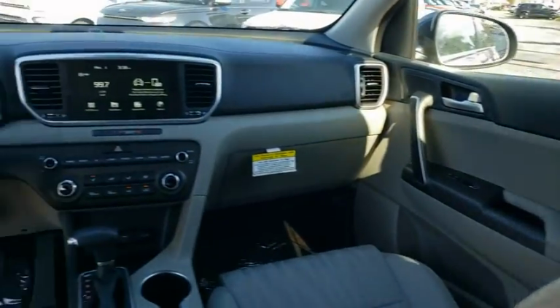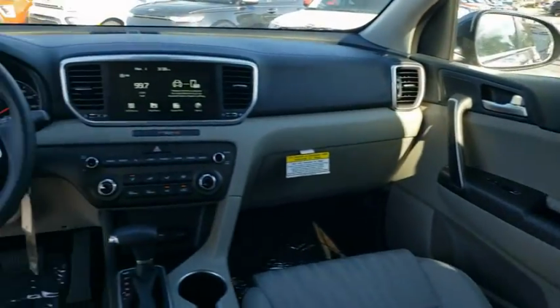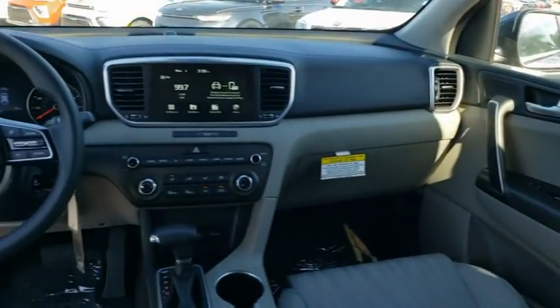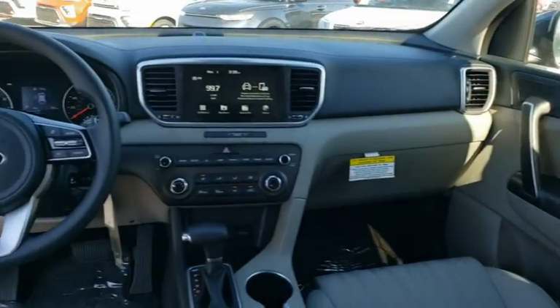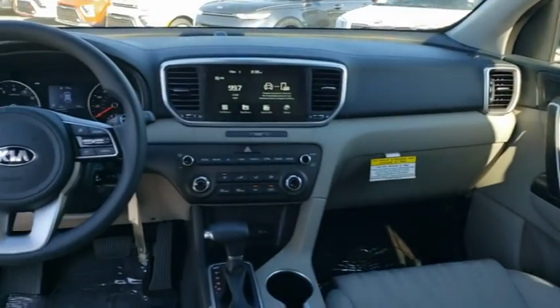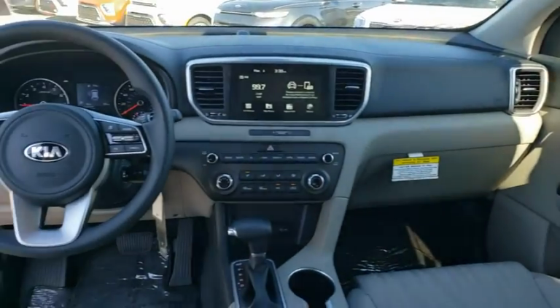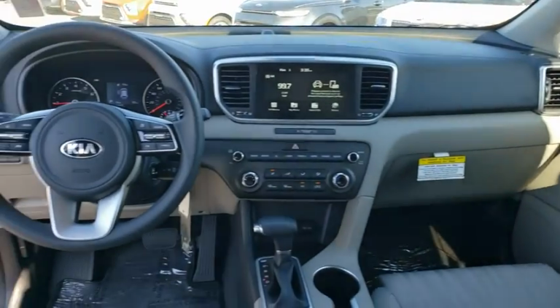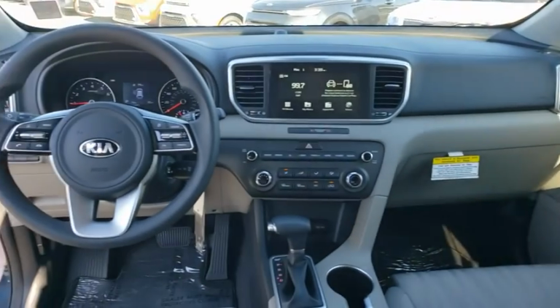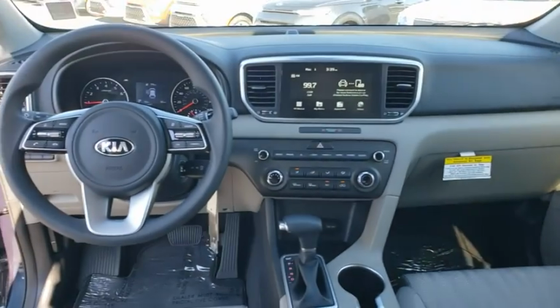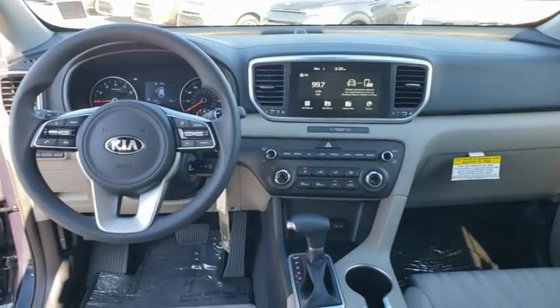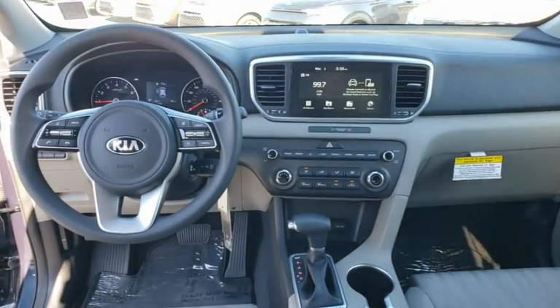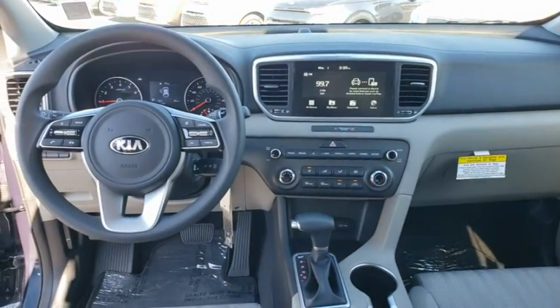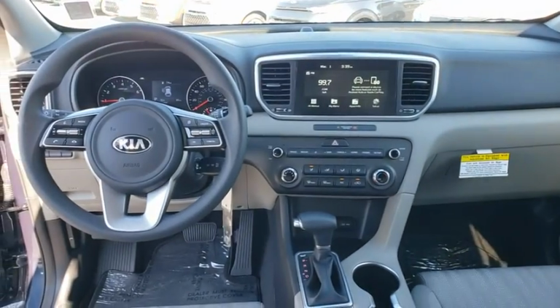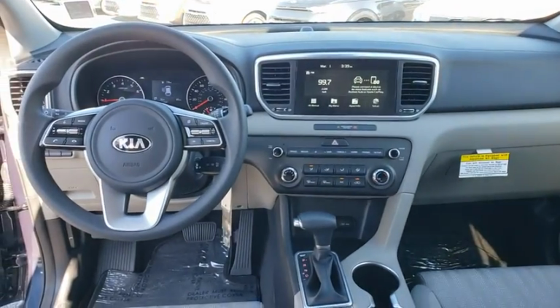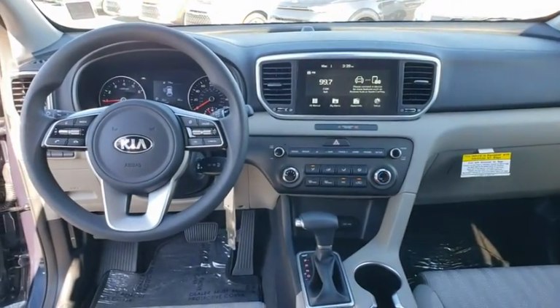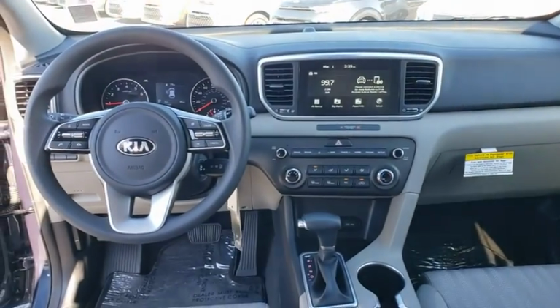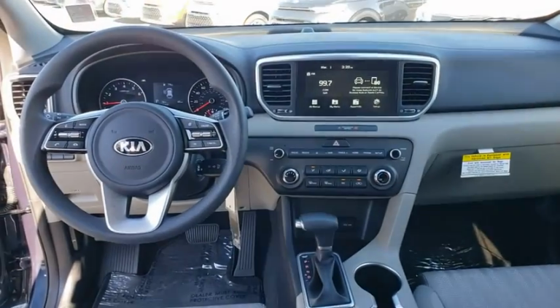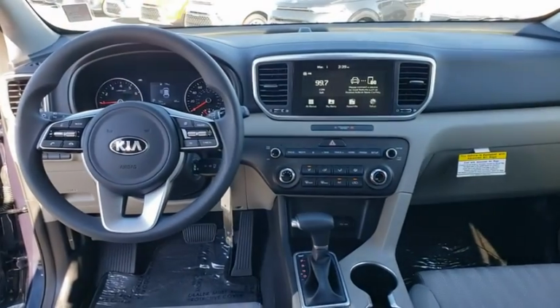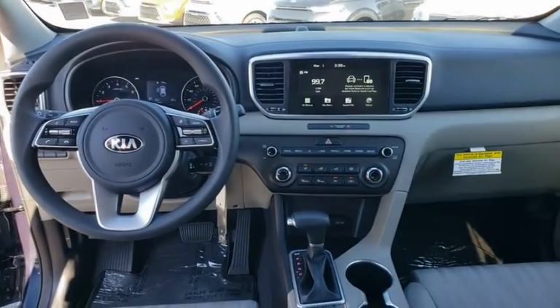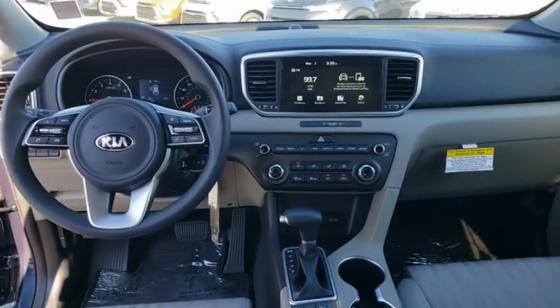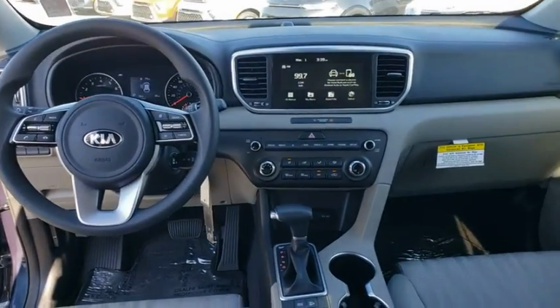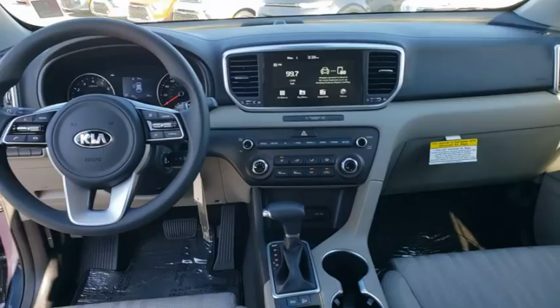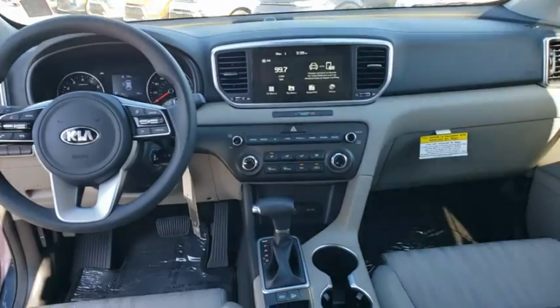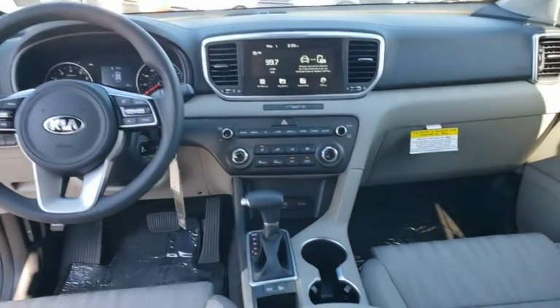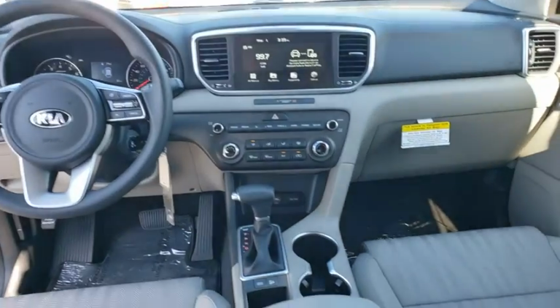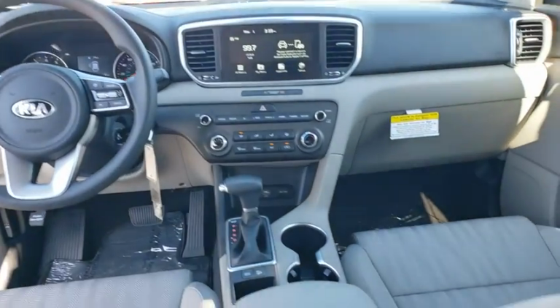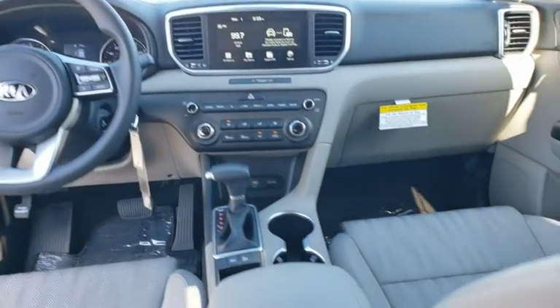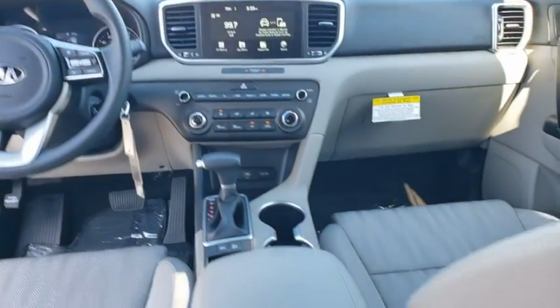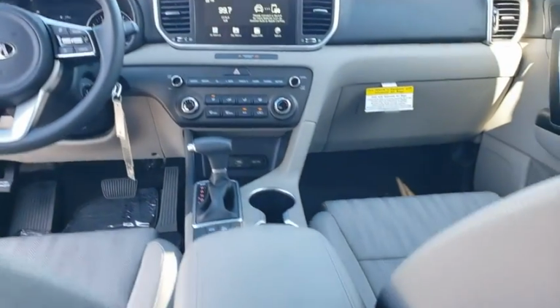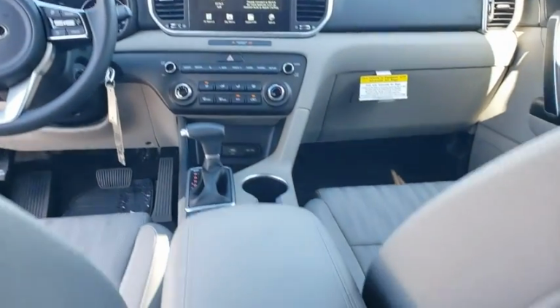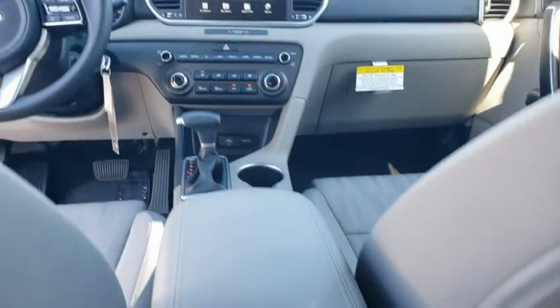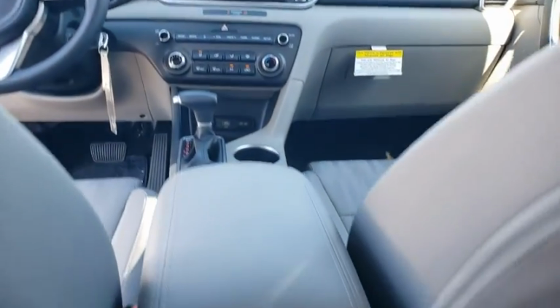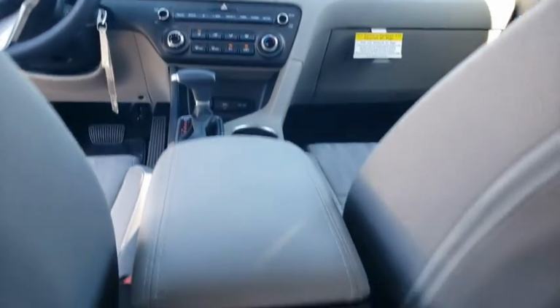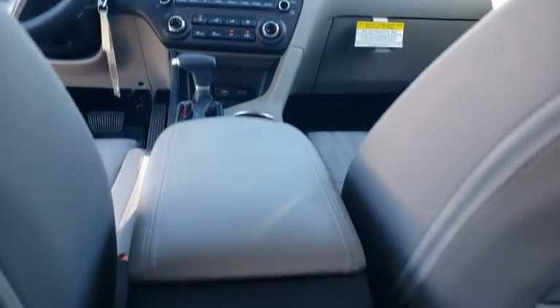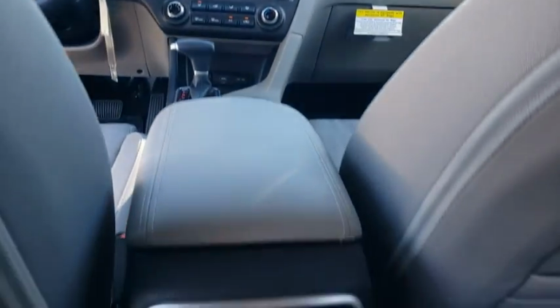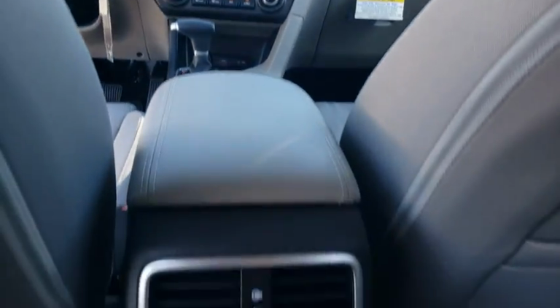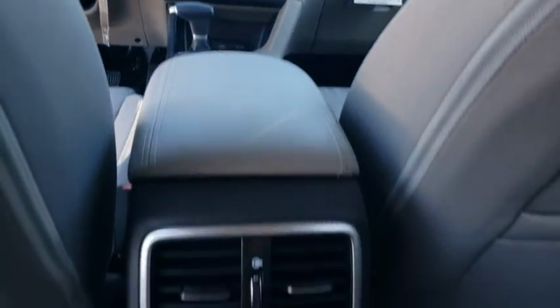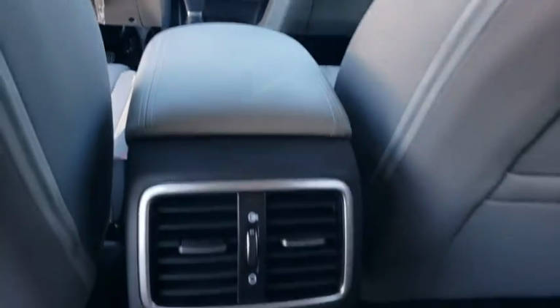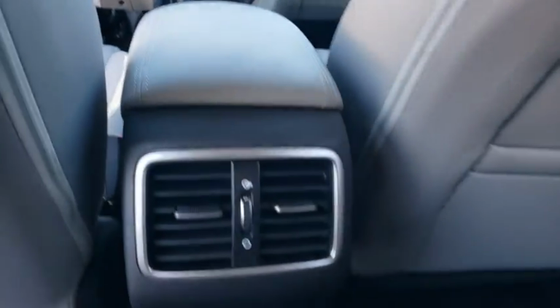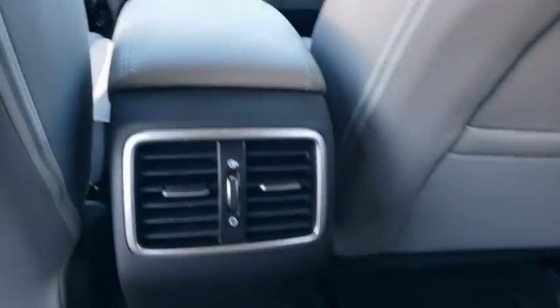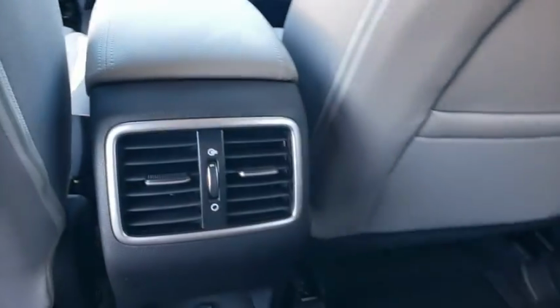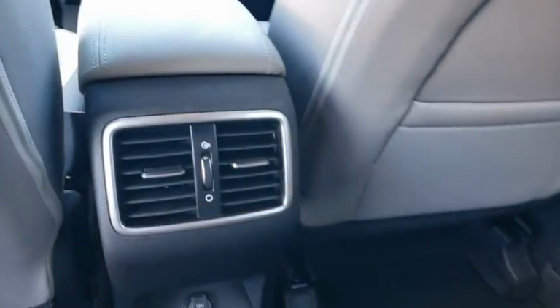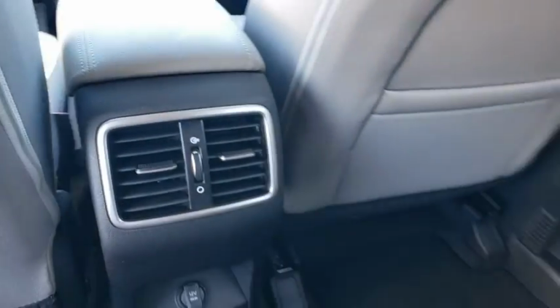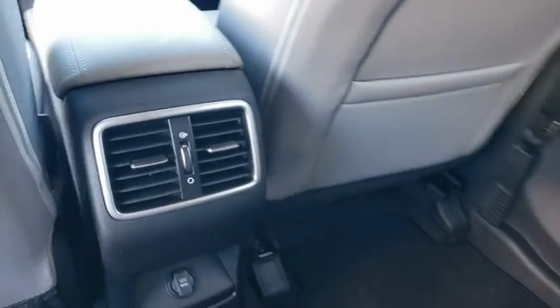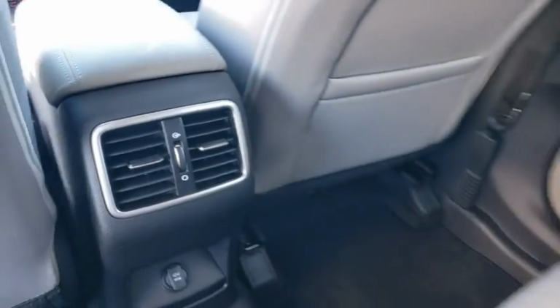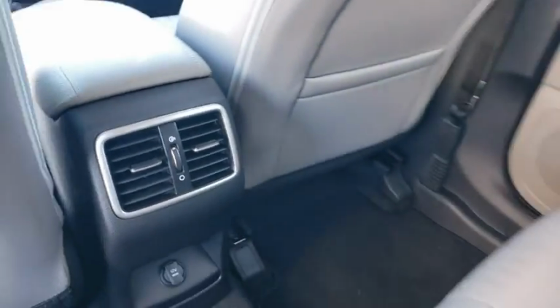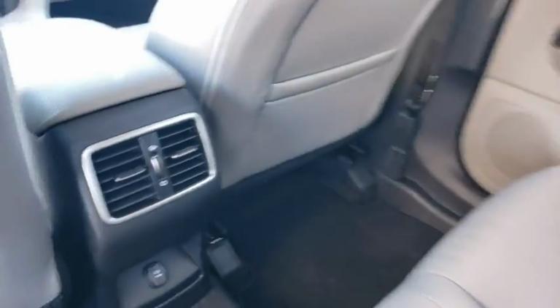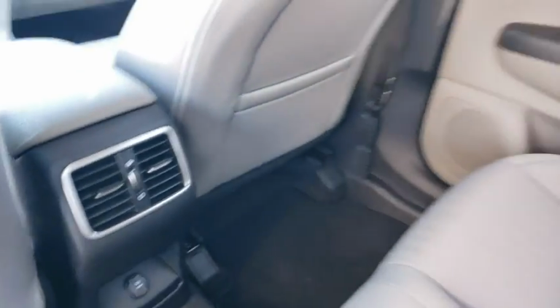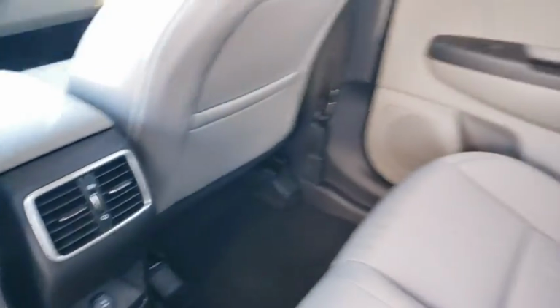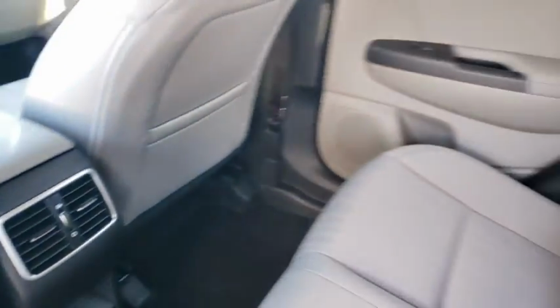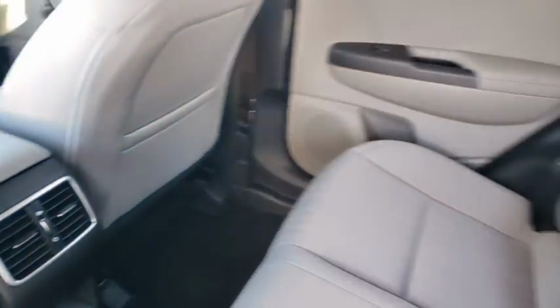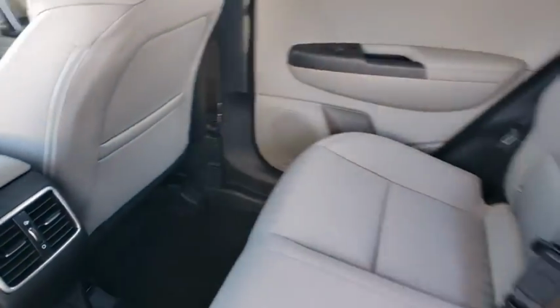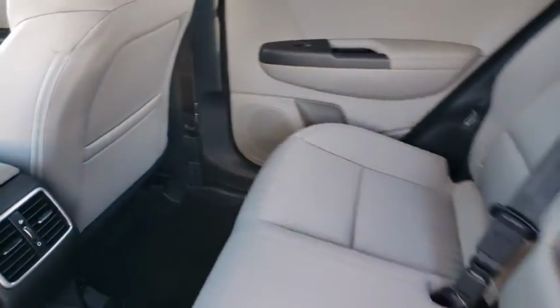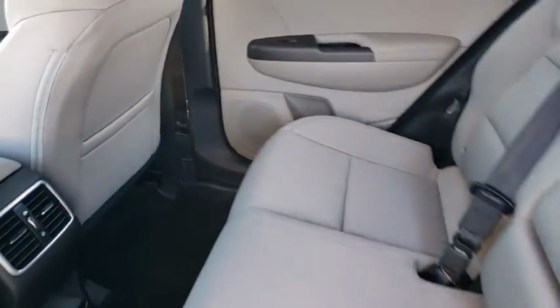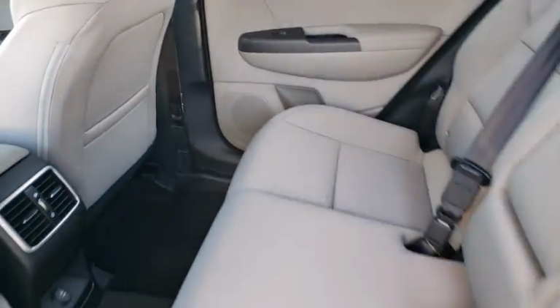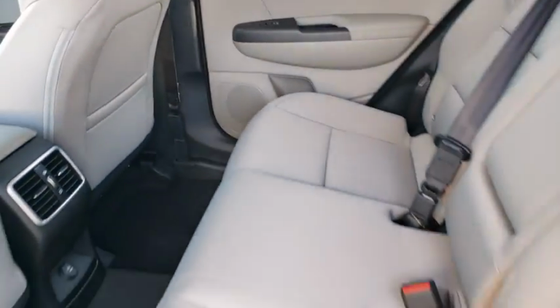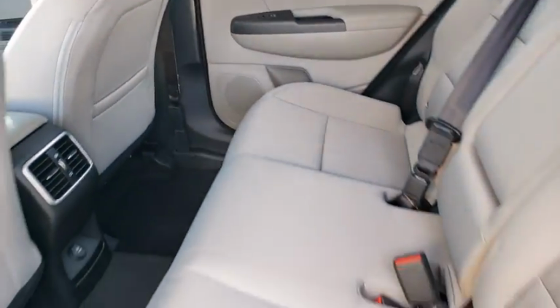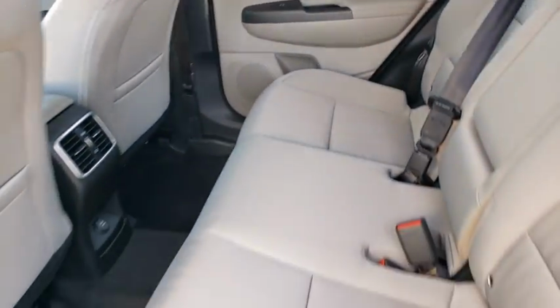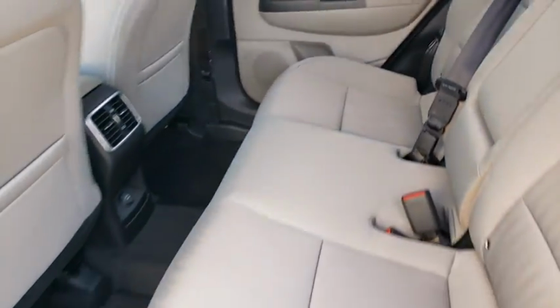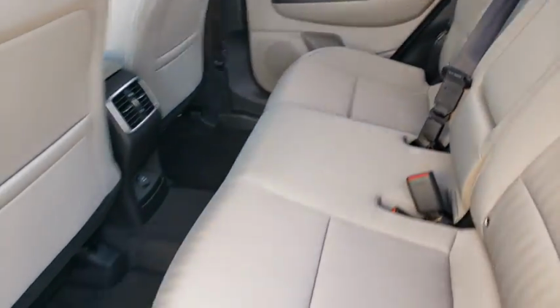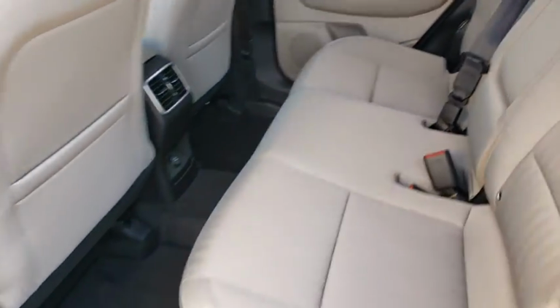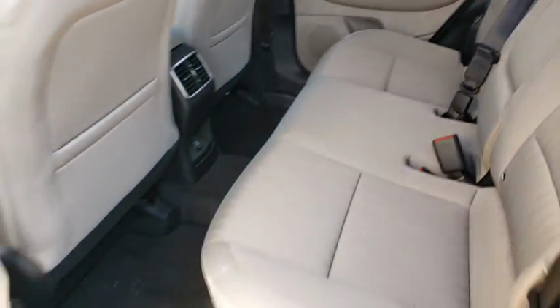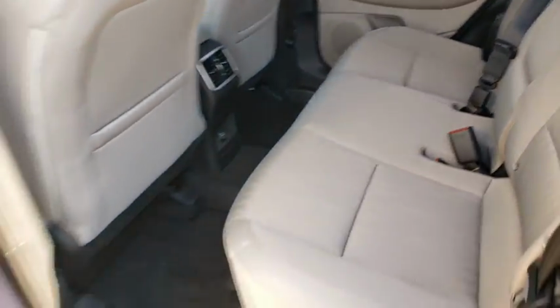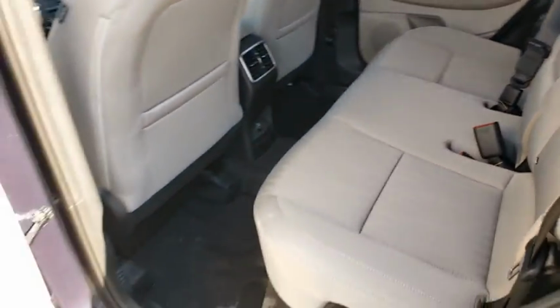Rear defrost, AM-FM stereo radio, front-wheel drive, MP3 player, child safety locks, power door locks.